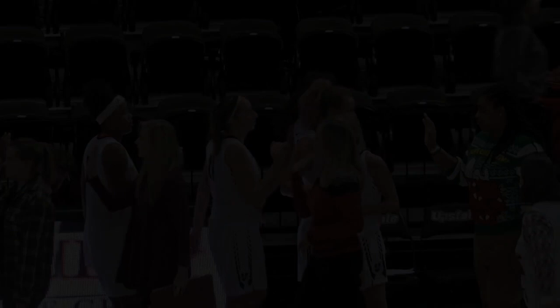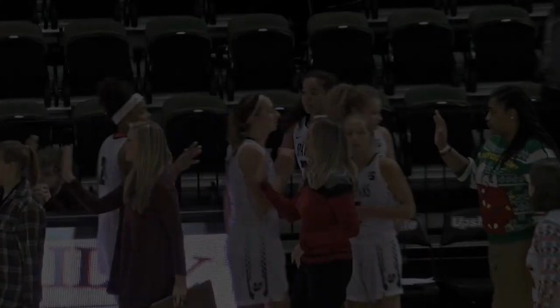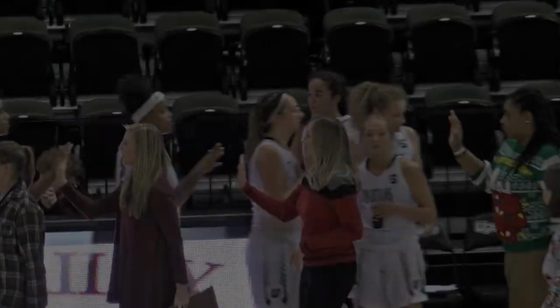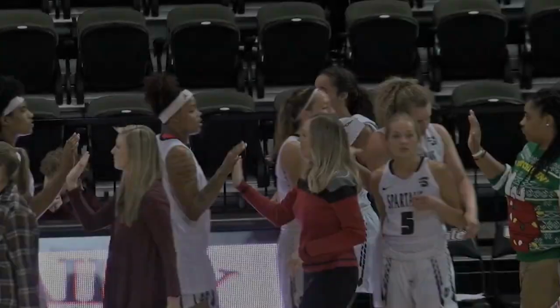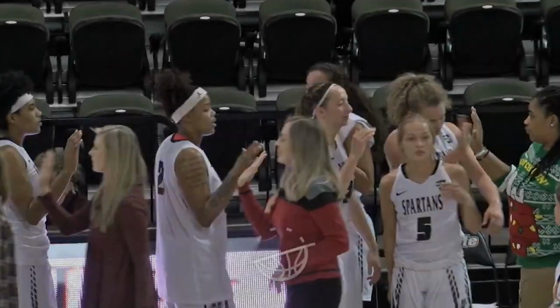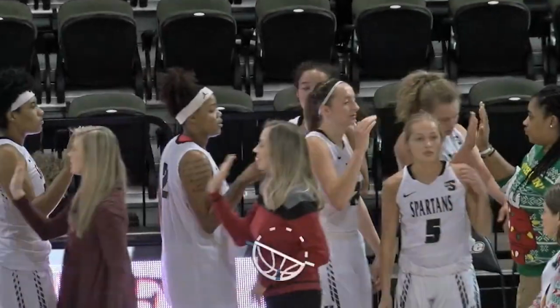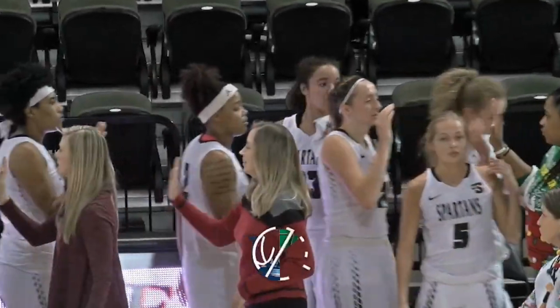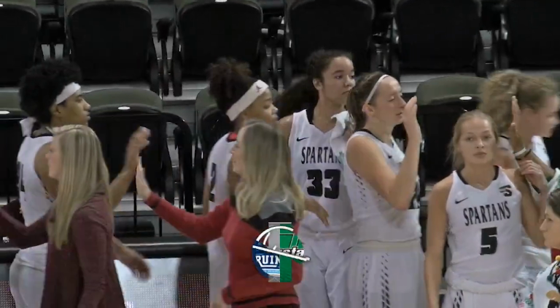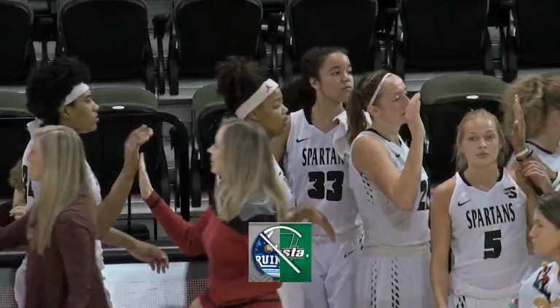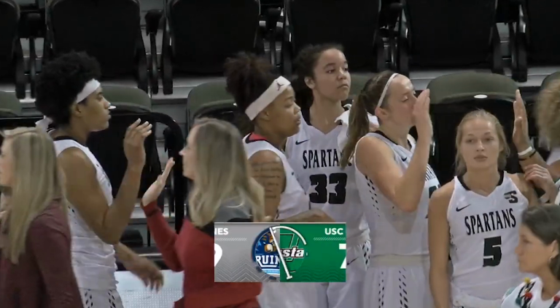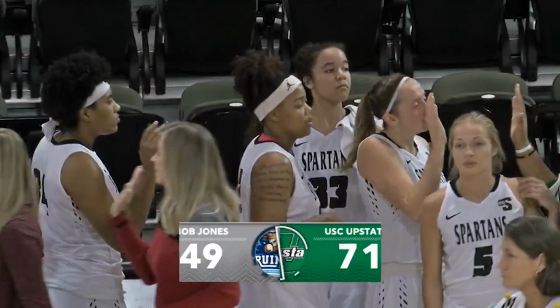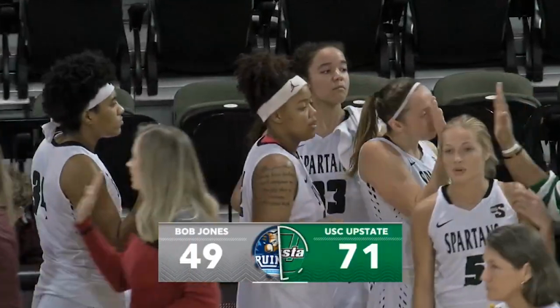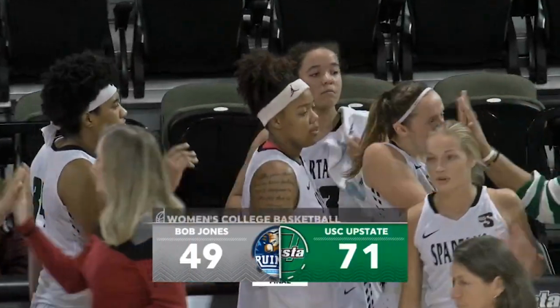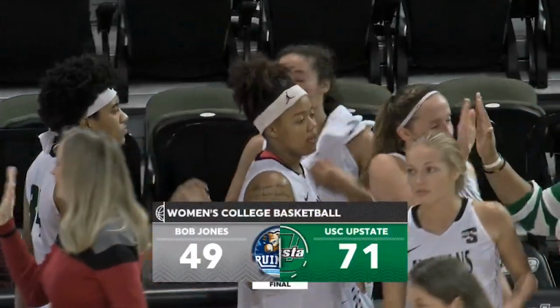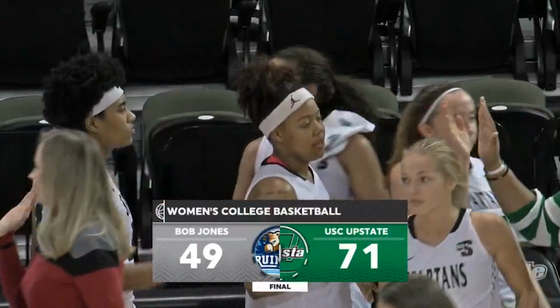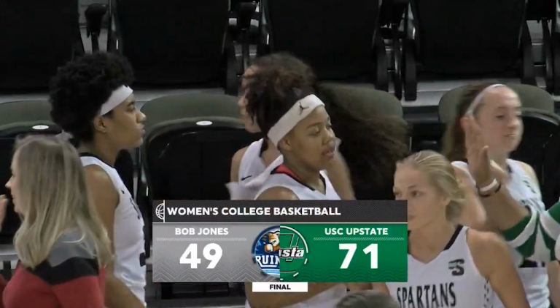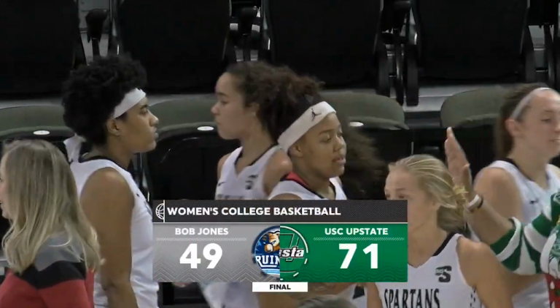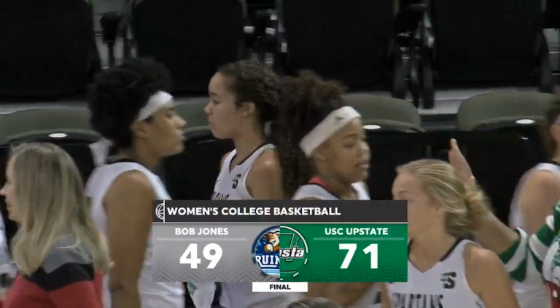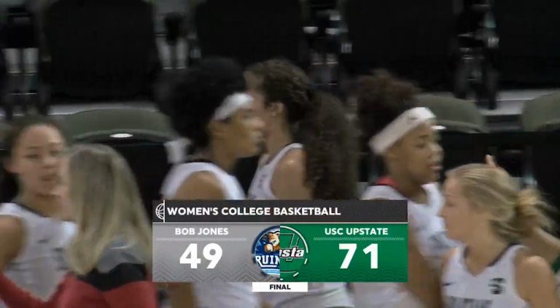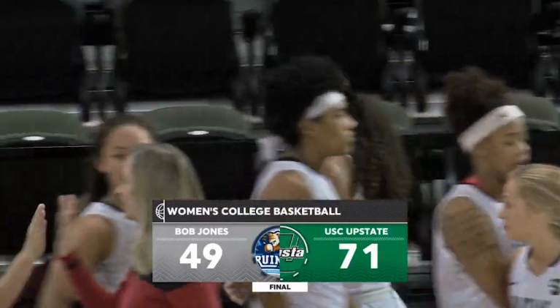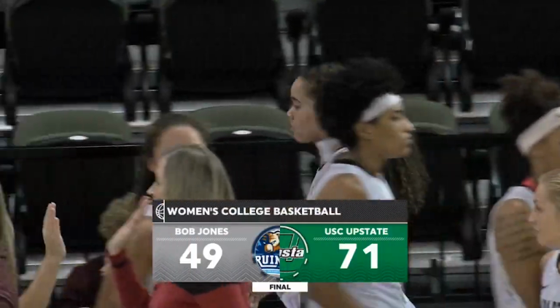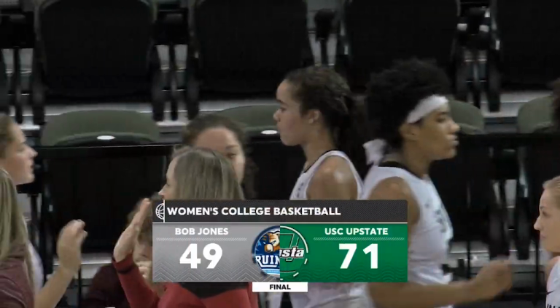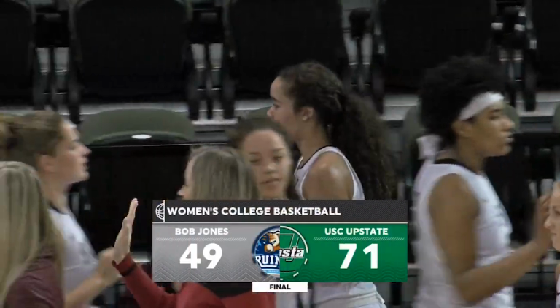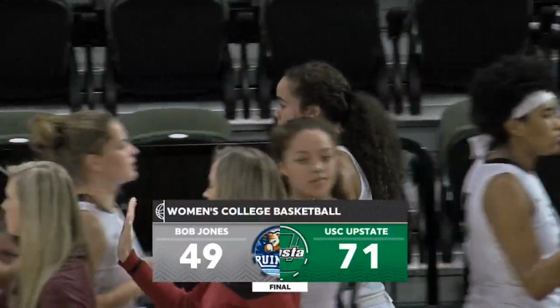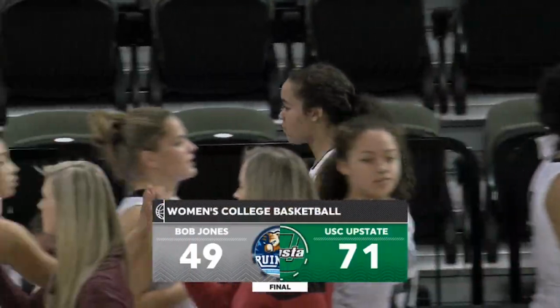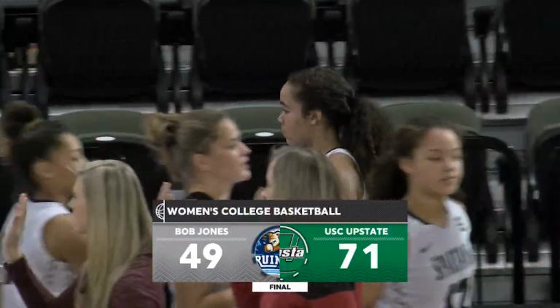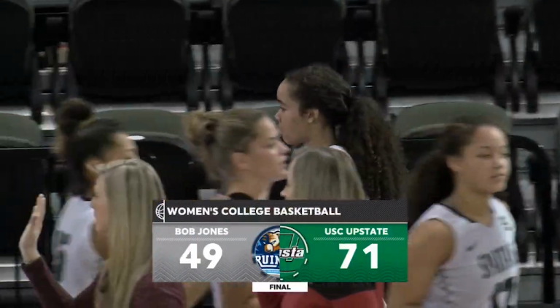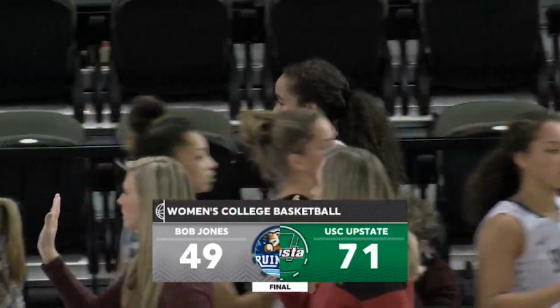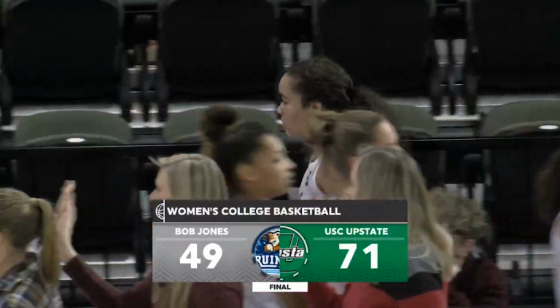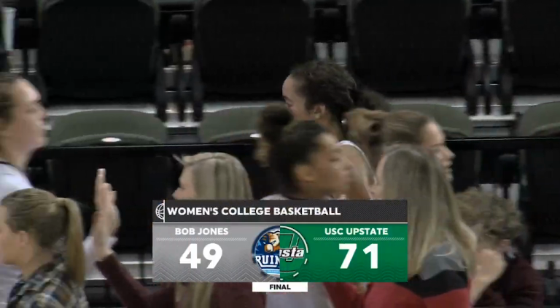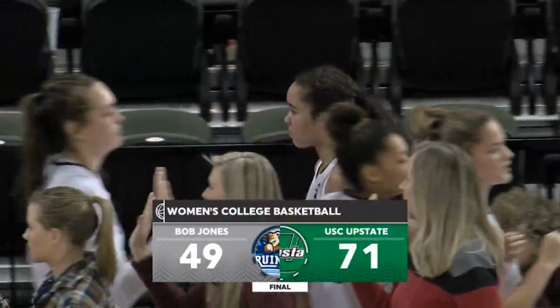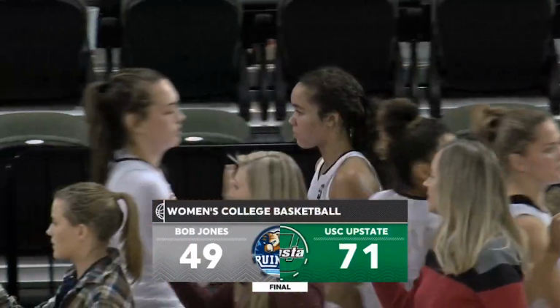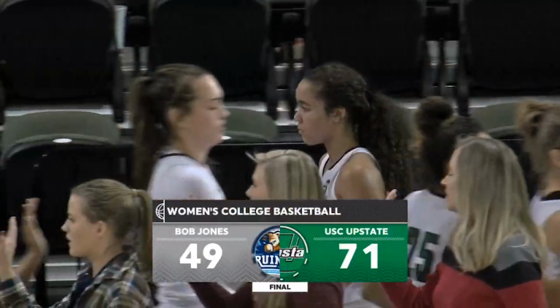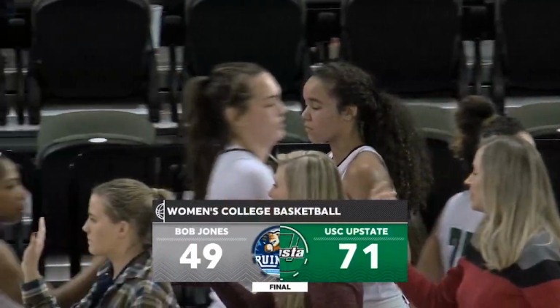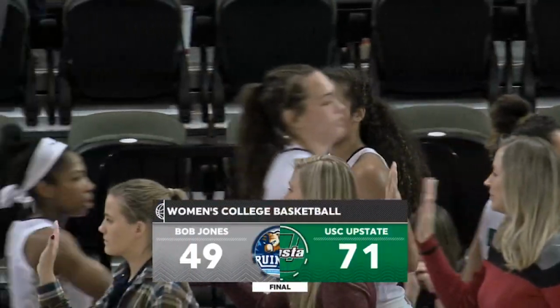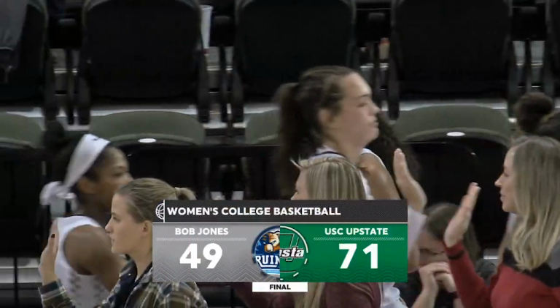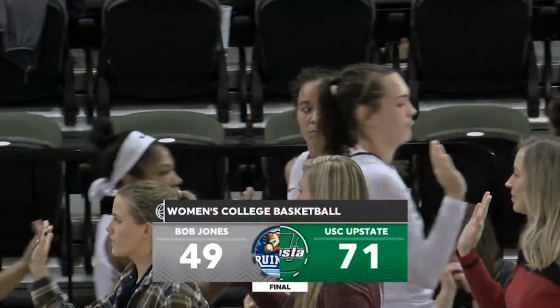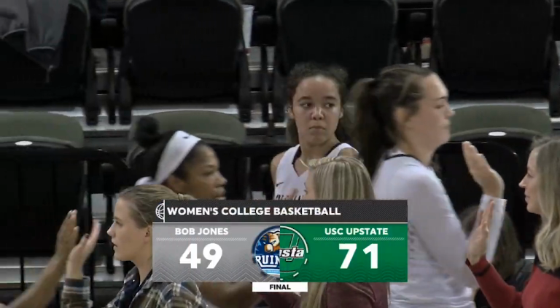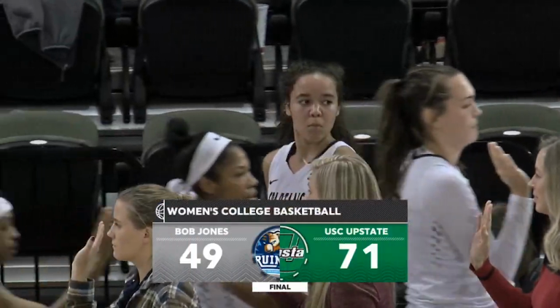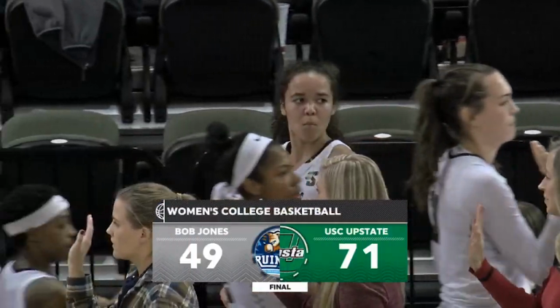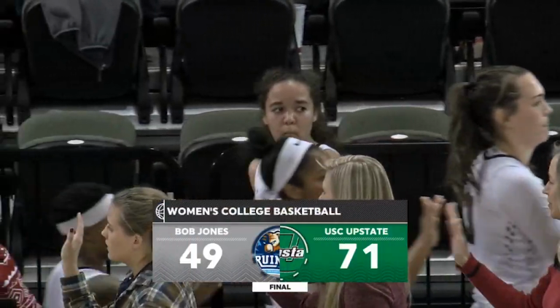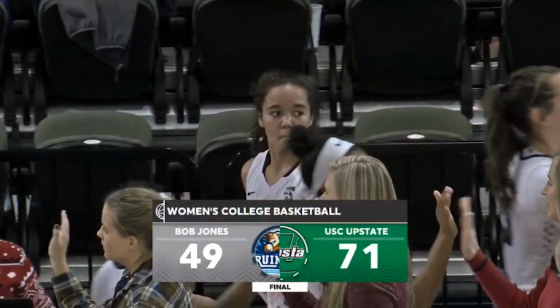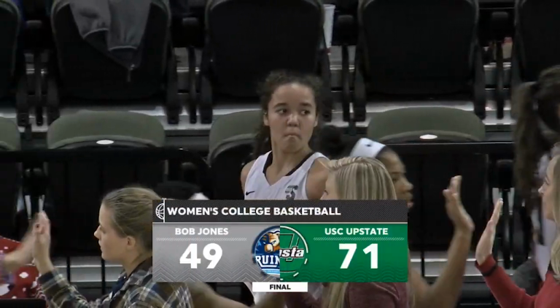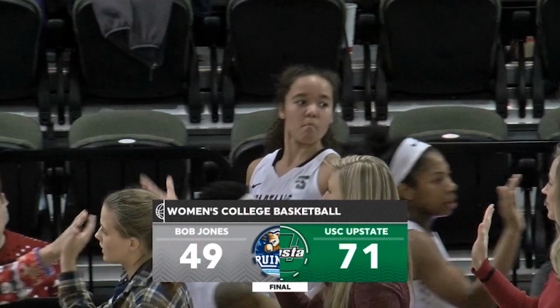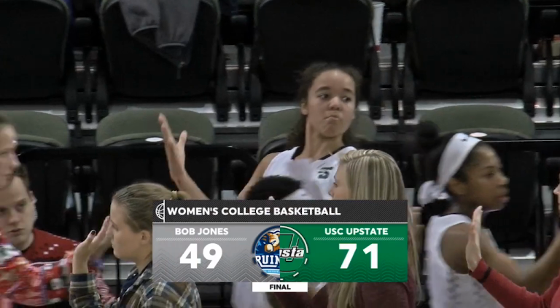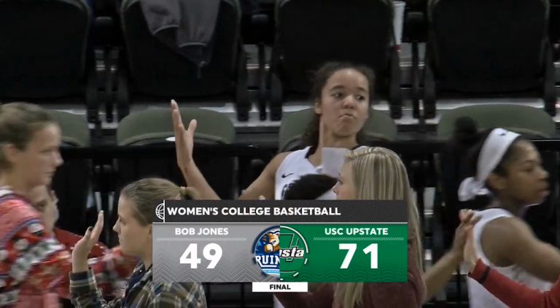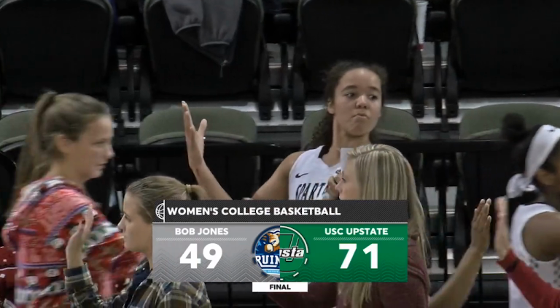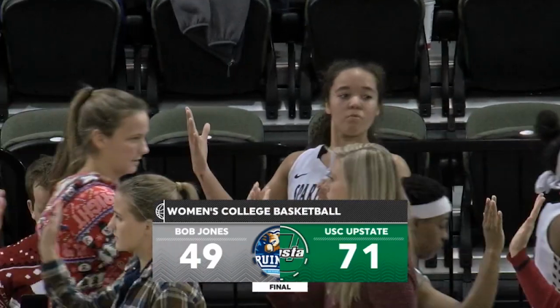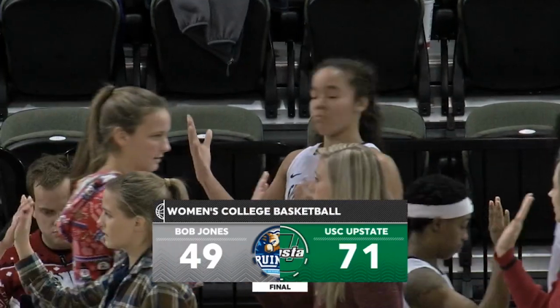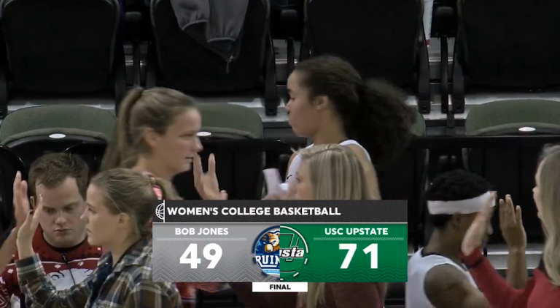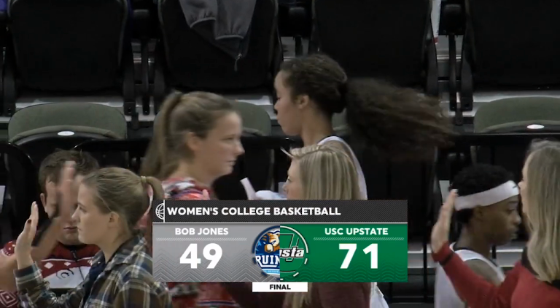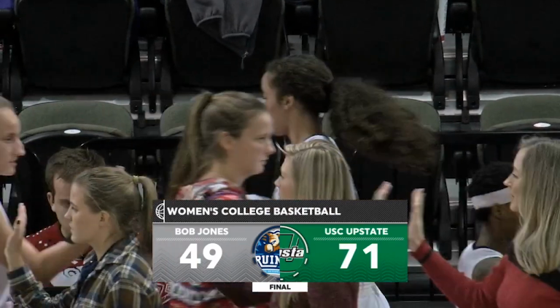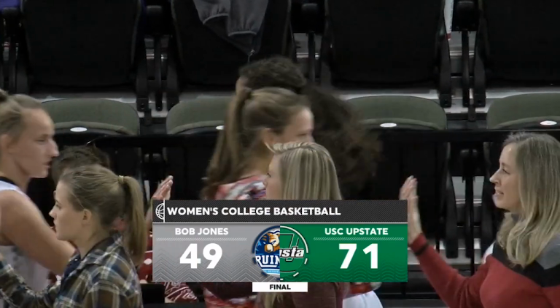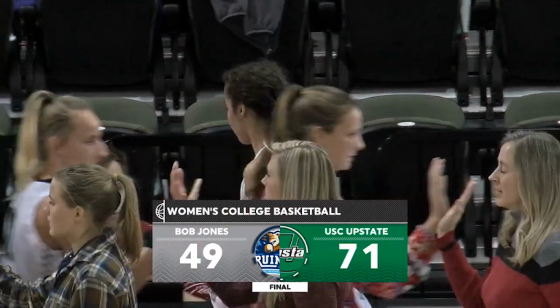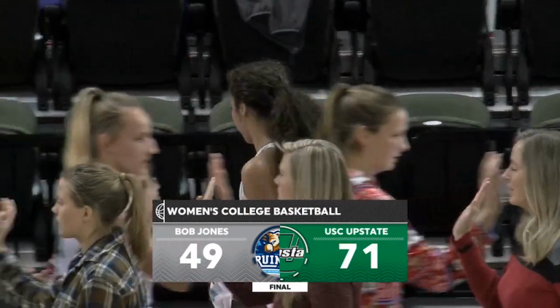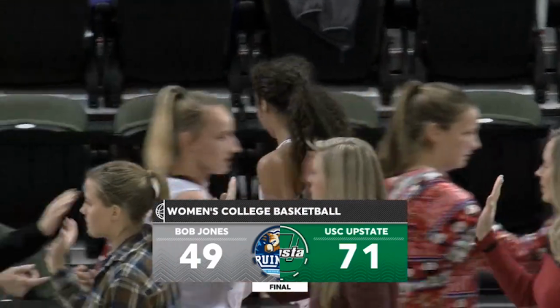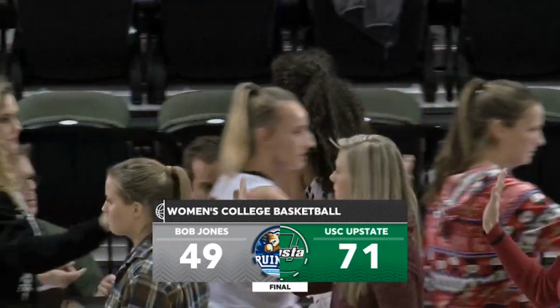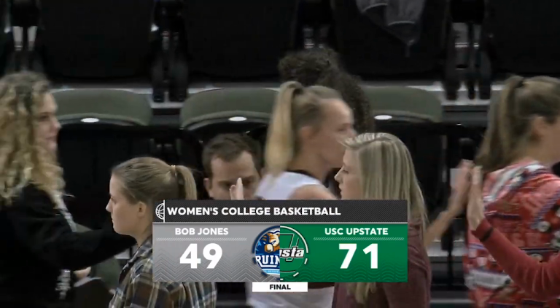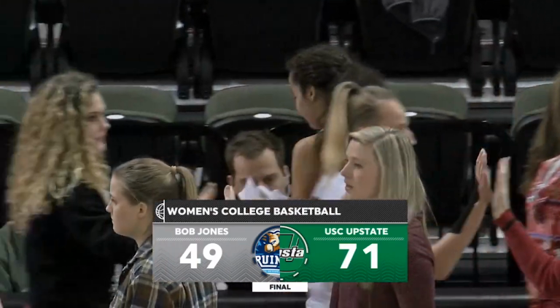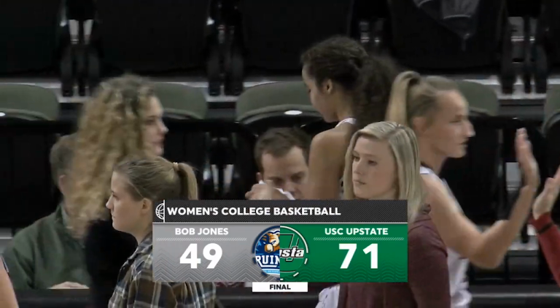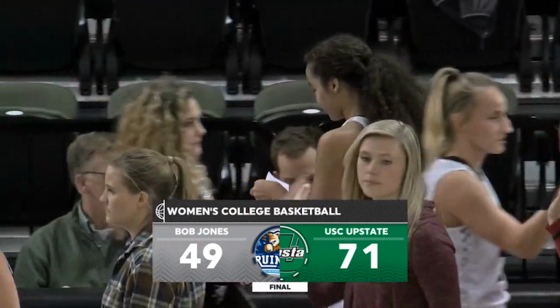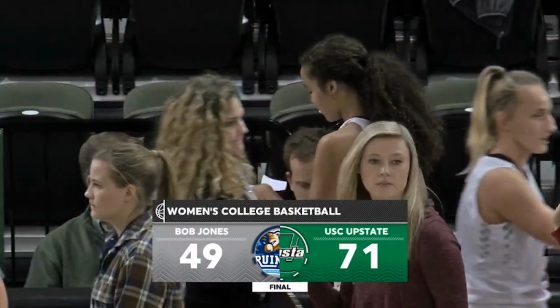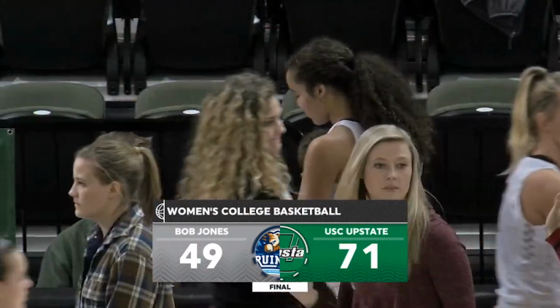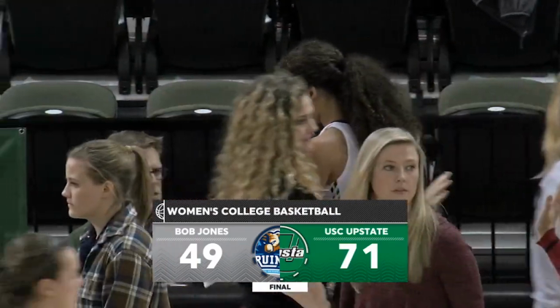Welcome to the Spartan Game Recap. I'm Nash Bradley here with Jet John Williams. Bob Jones 49, USC Upstate 71. Big win for the Spartans.